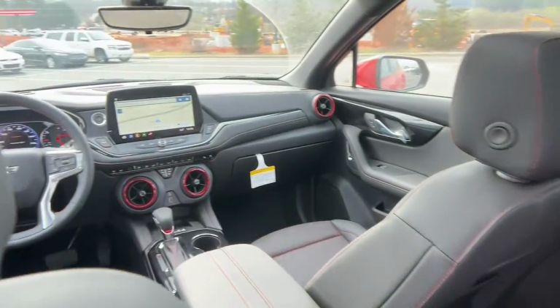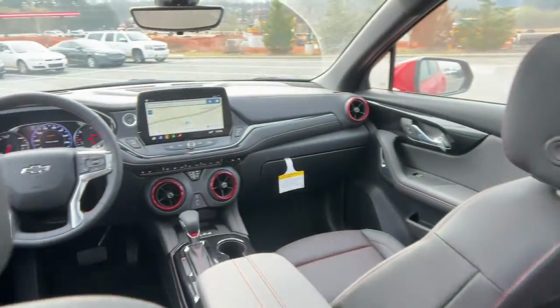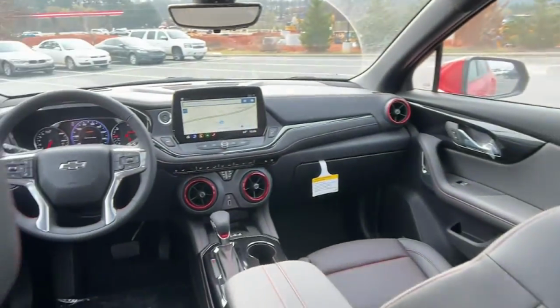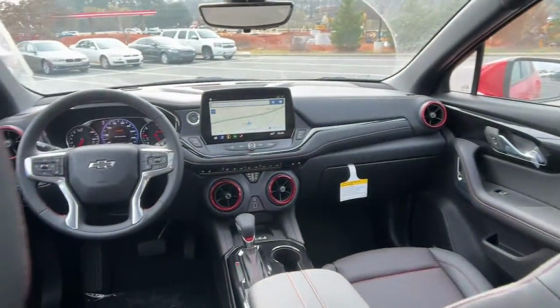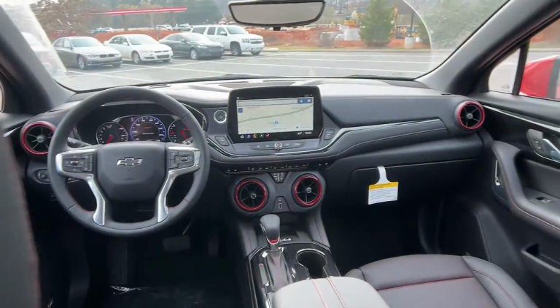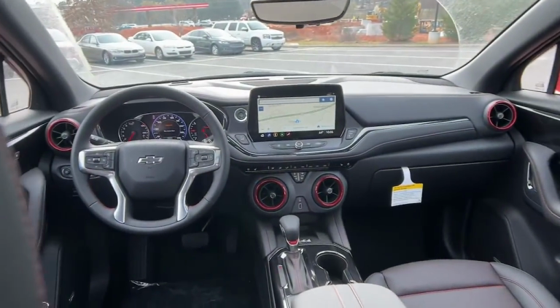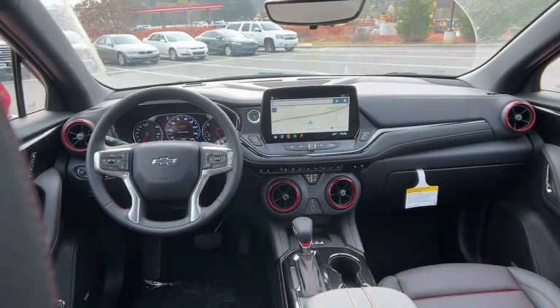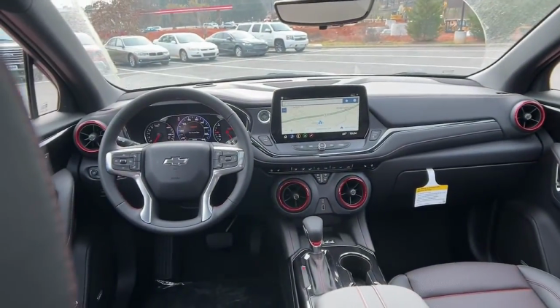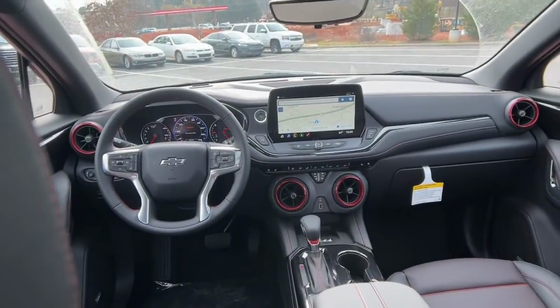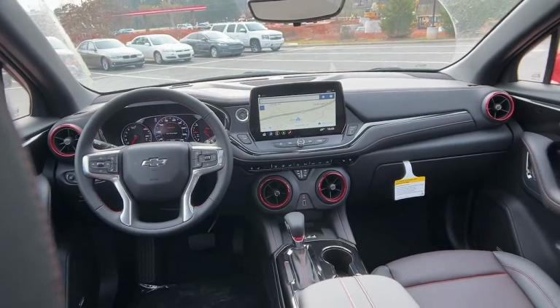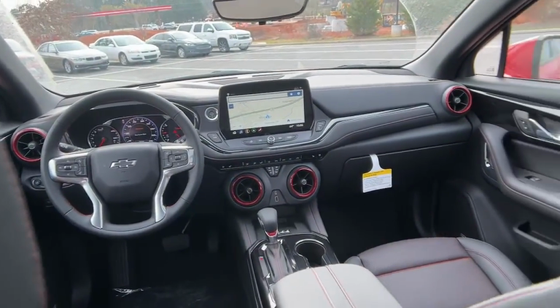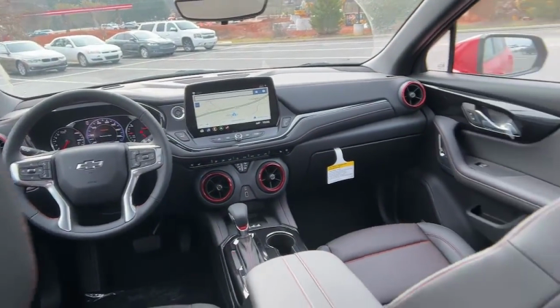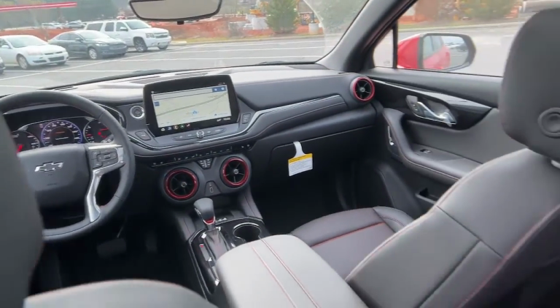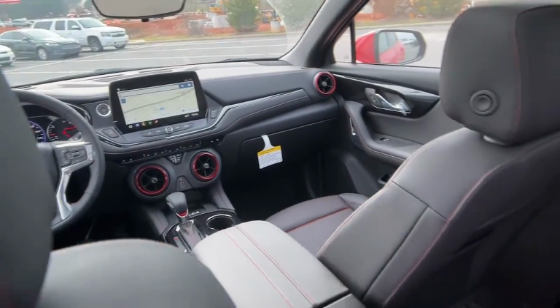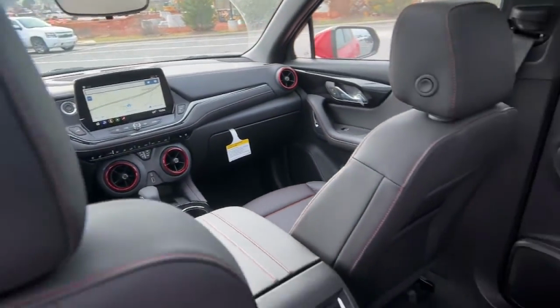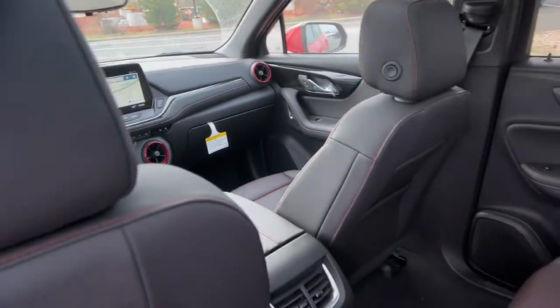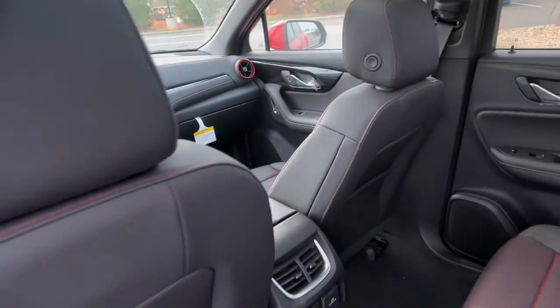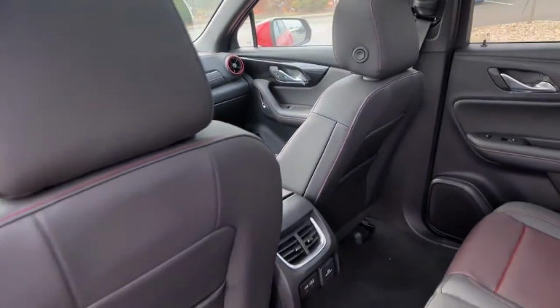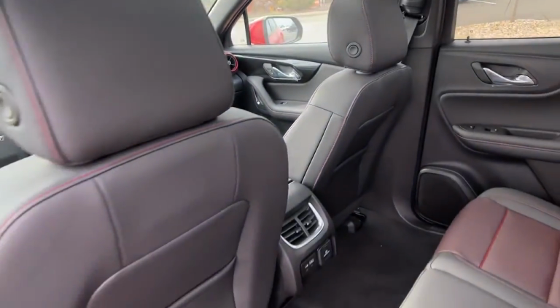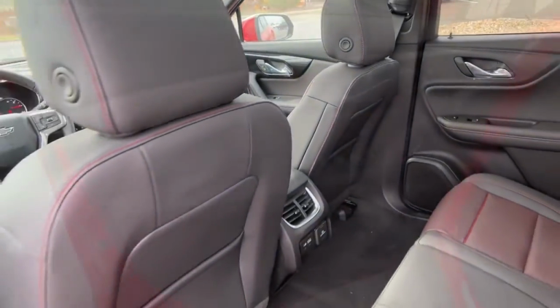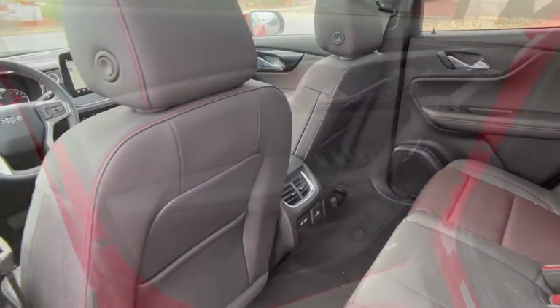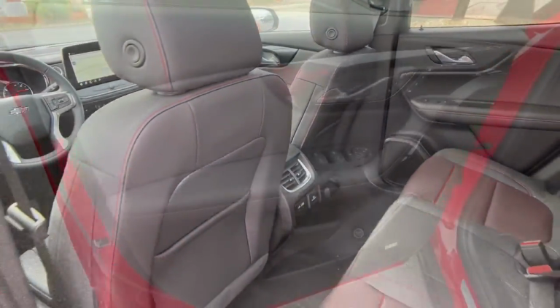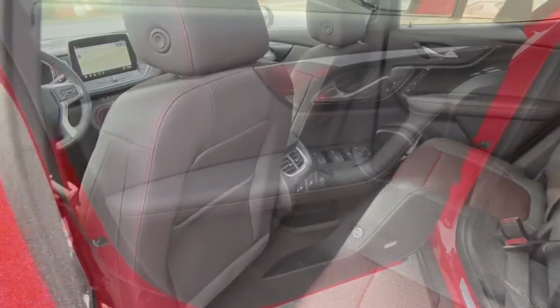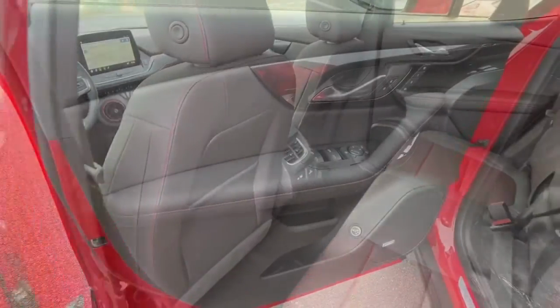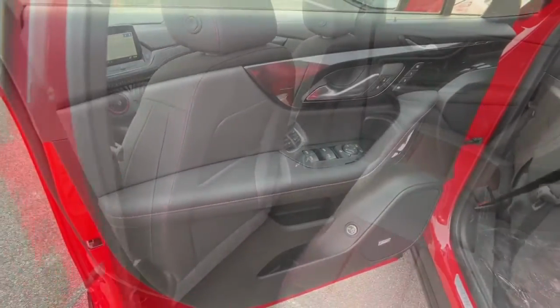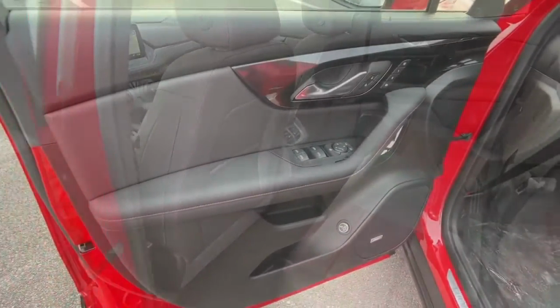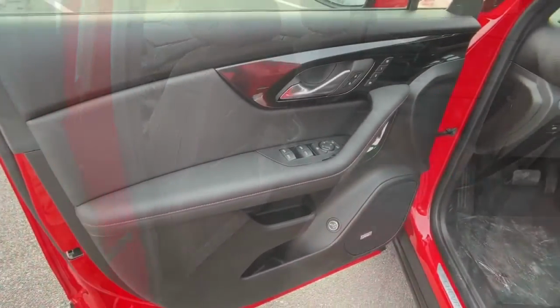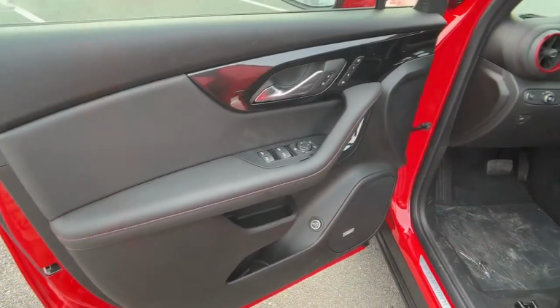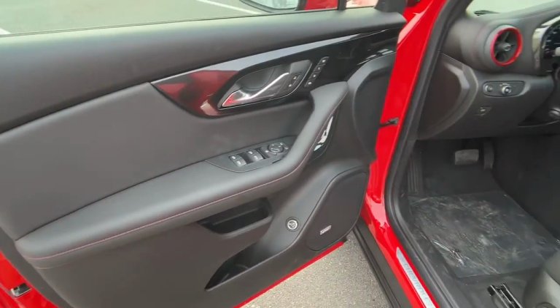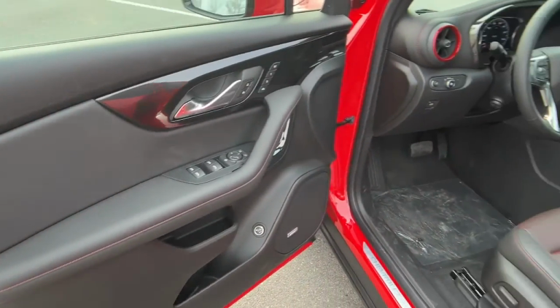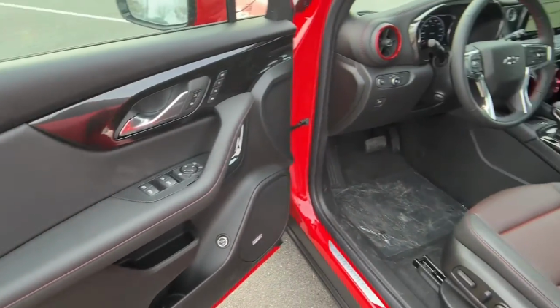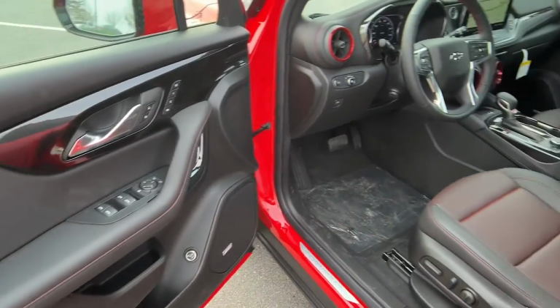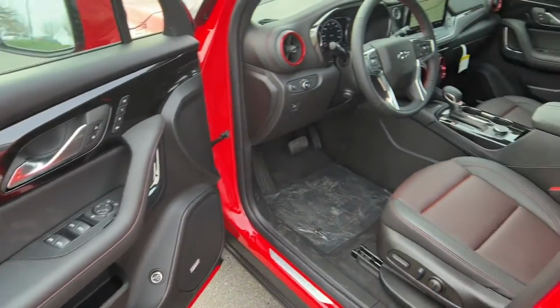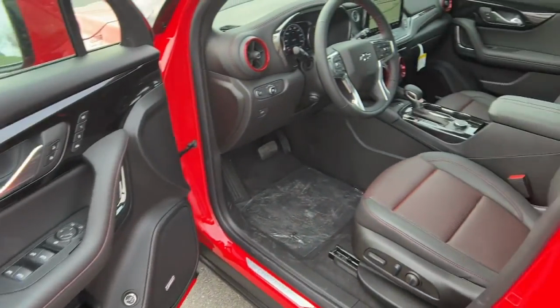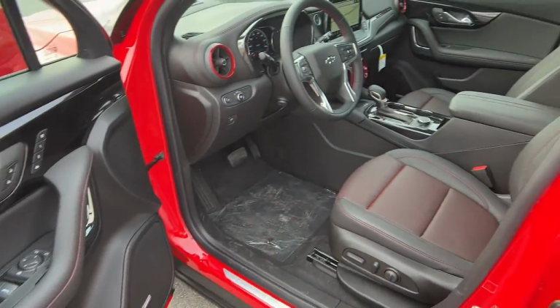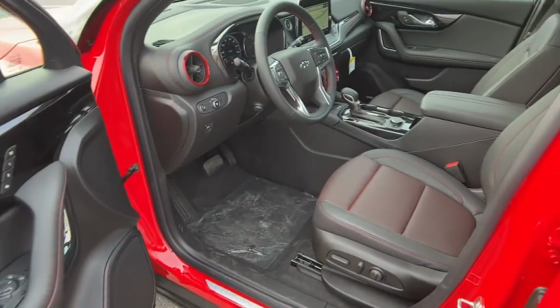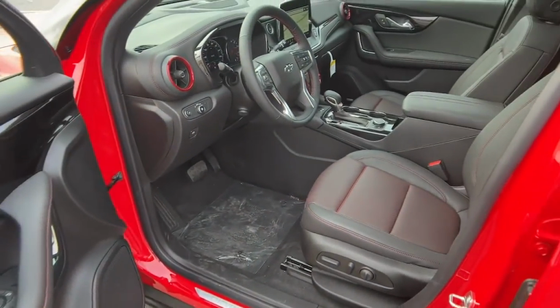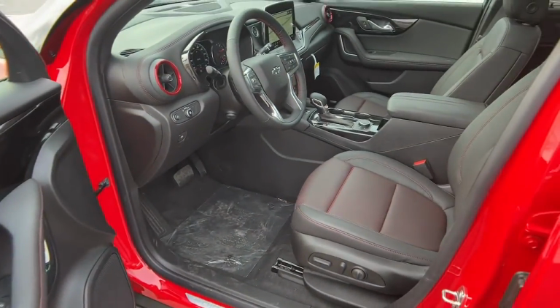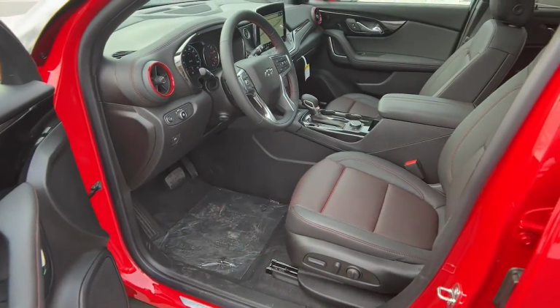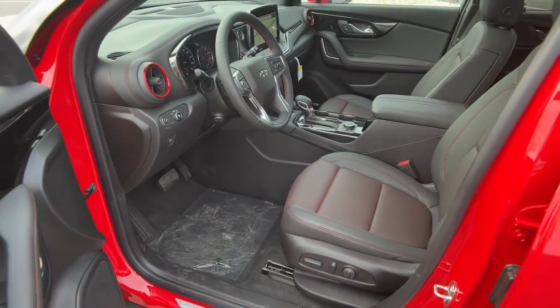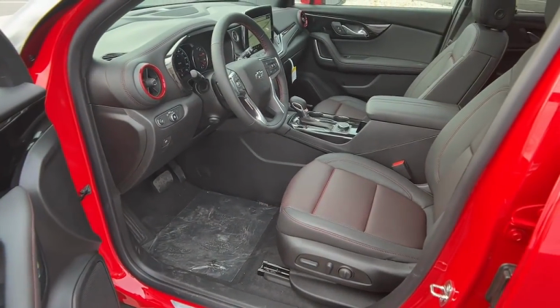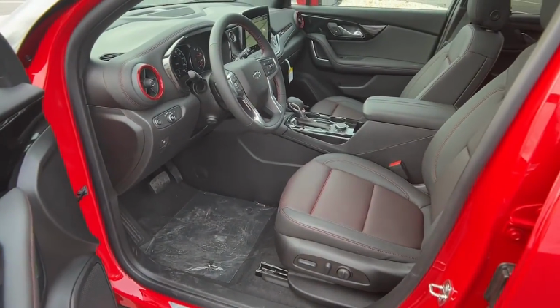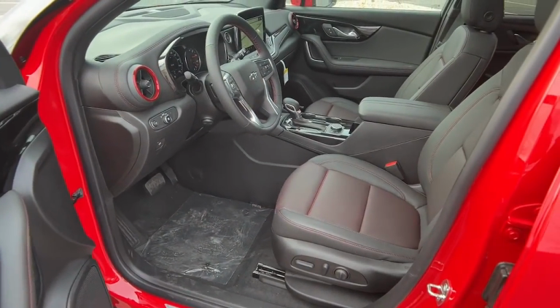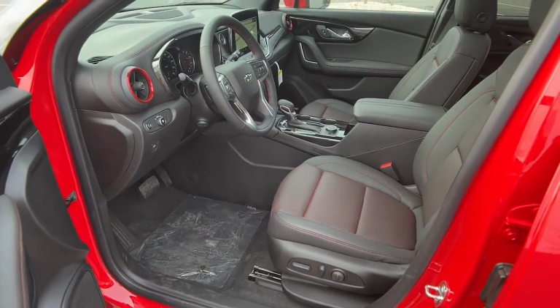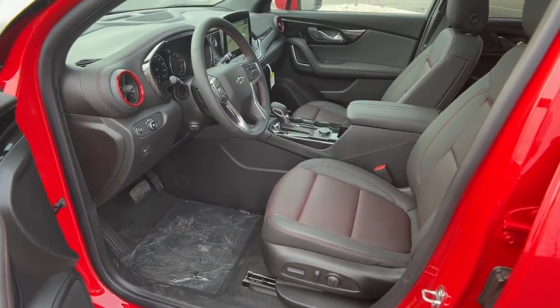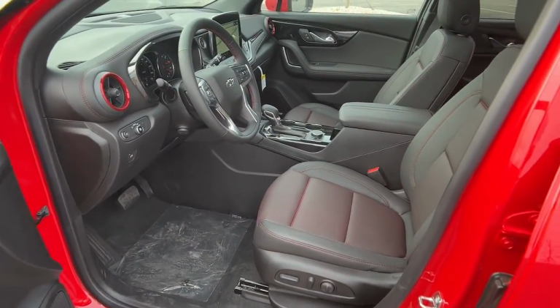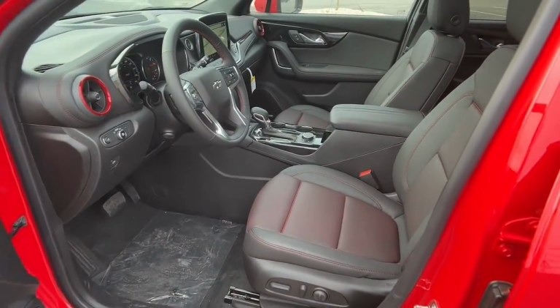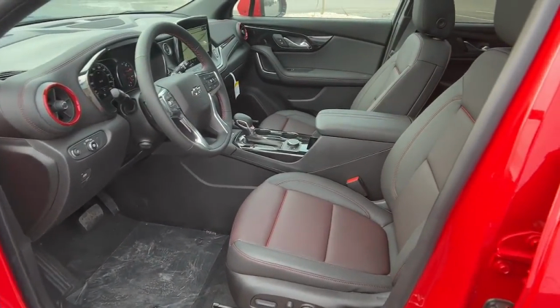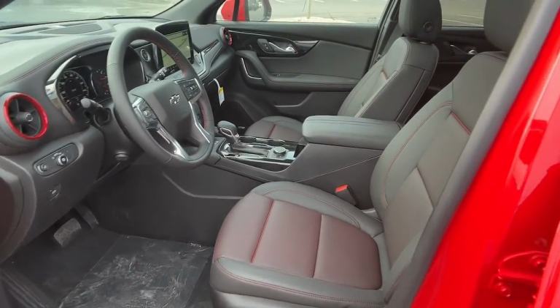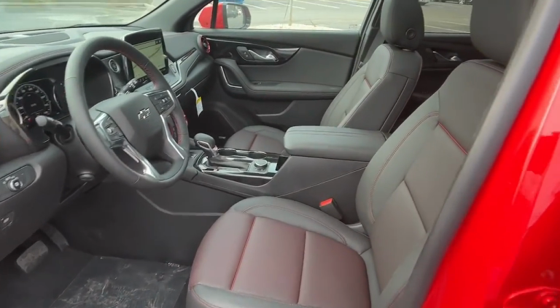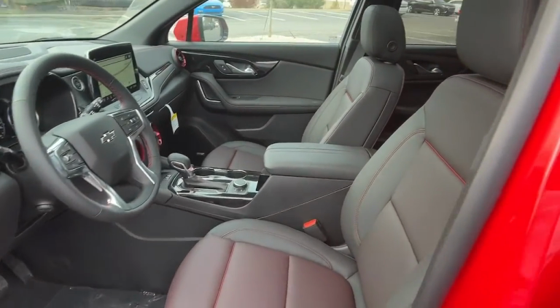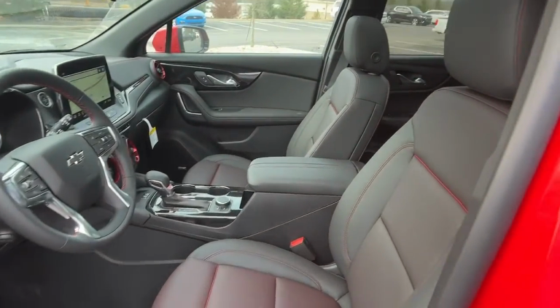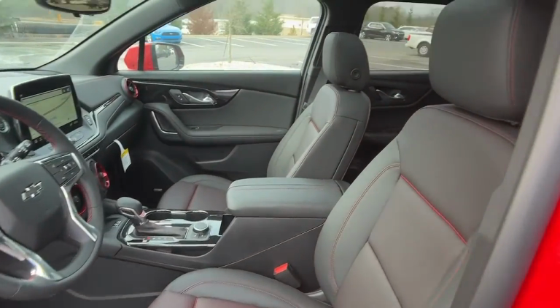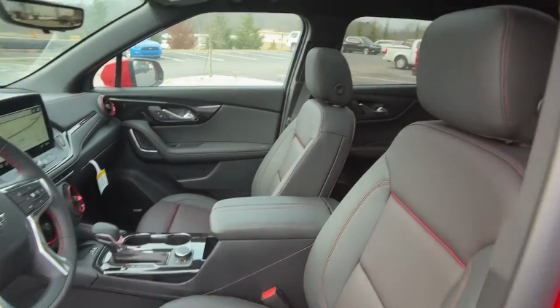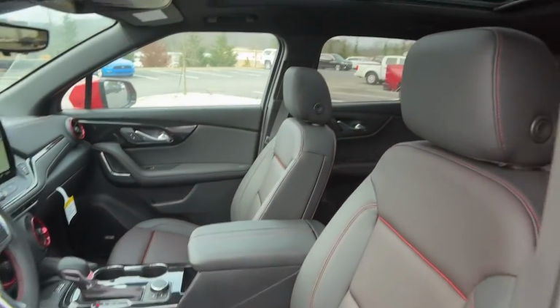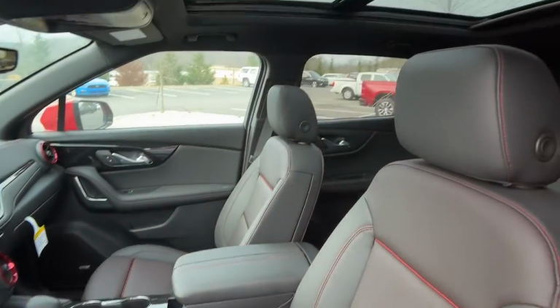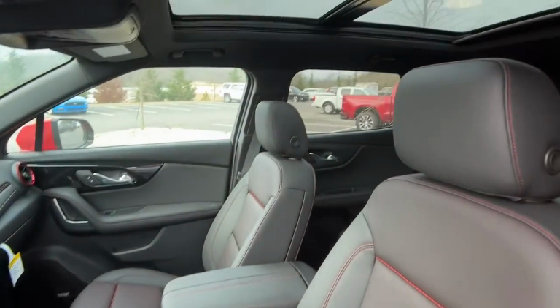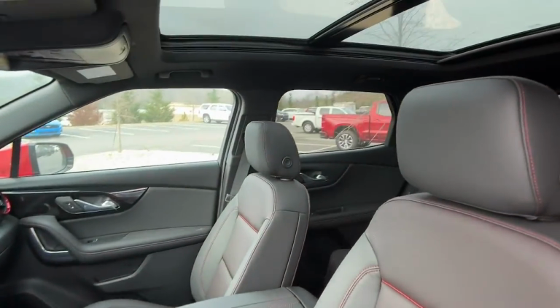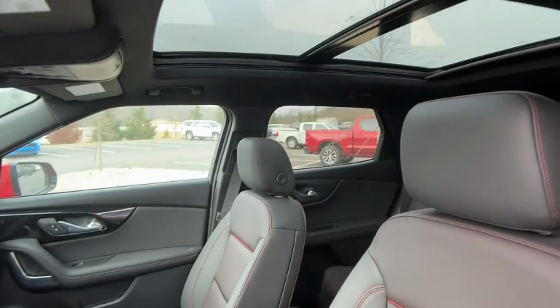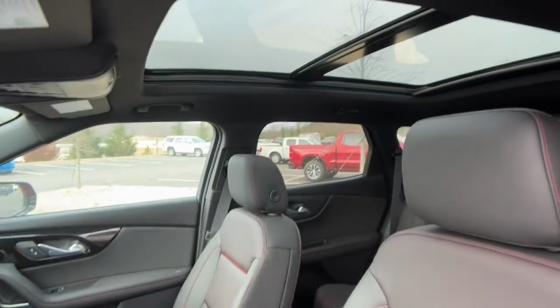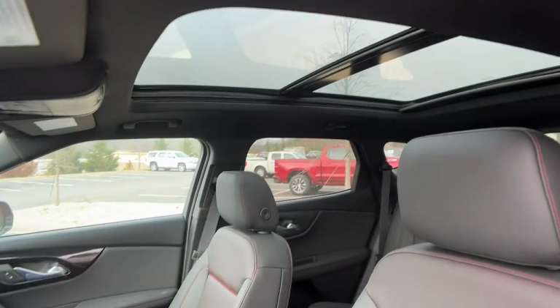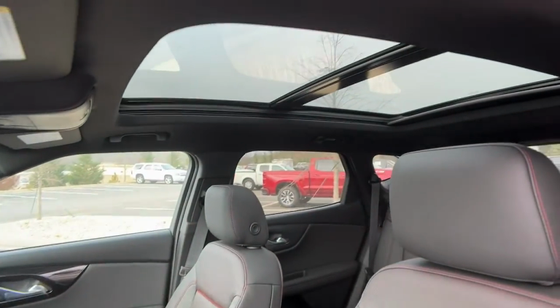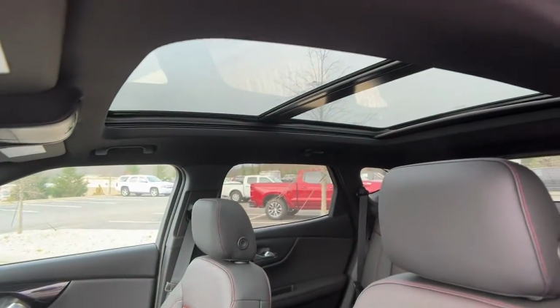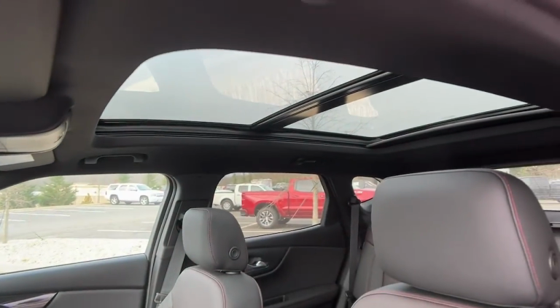Don't miss the chance to drive this sporty Blazer. Our team will give you an outstanding road test experience. Stop in today.